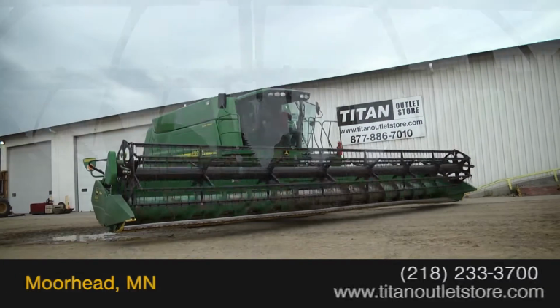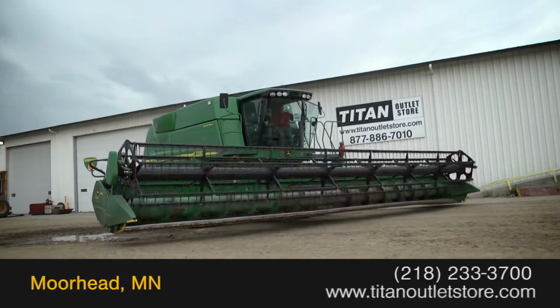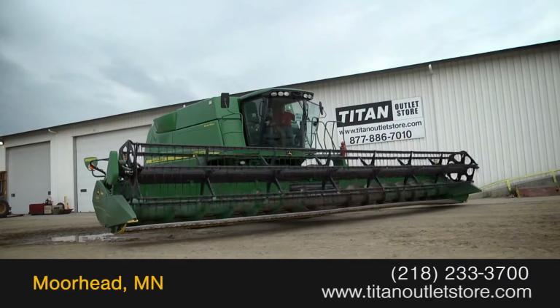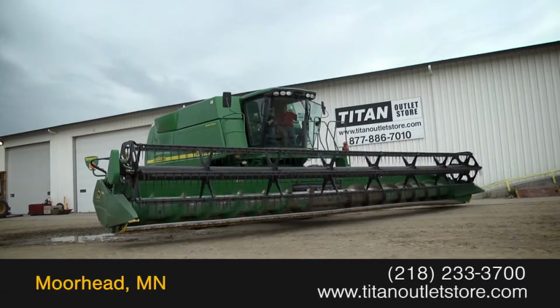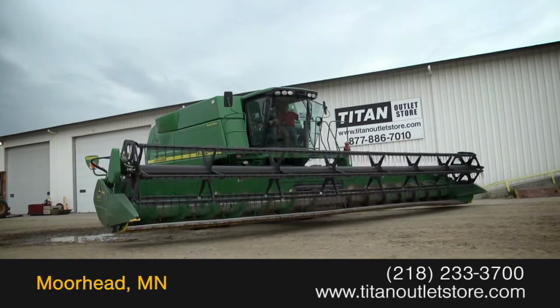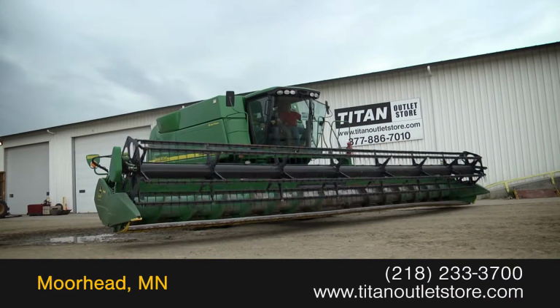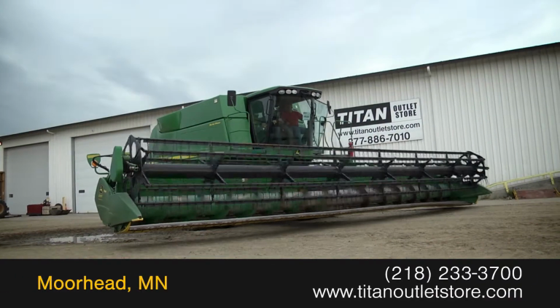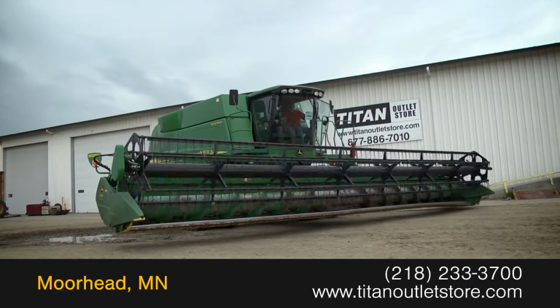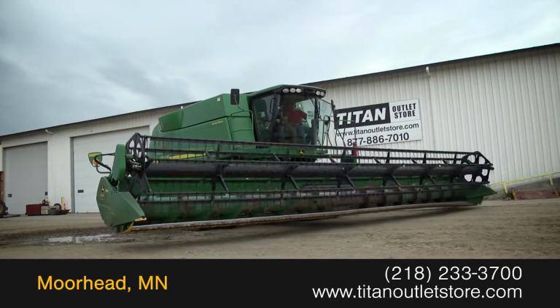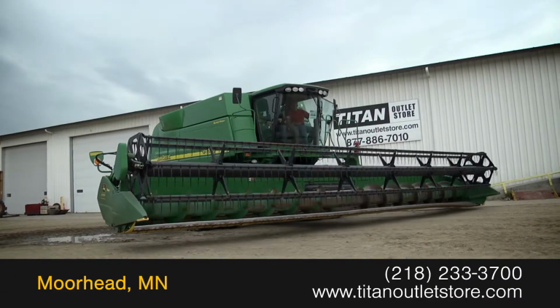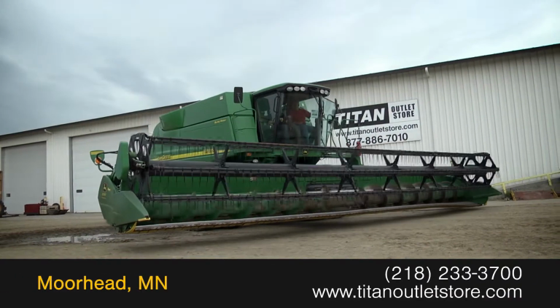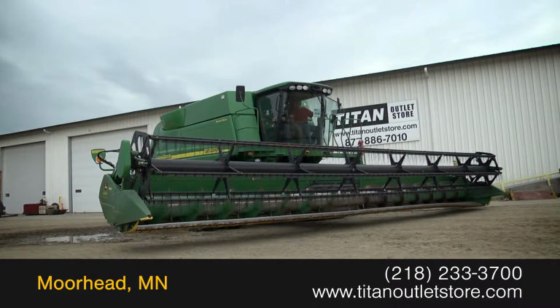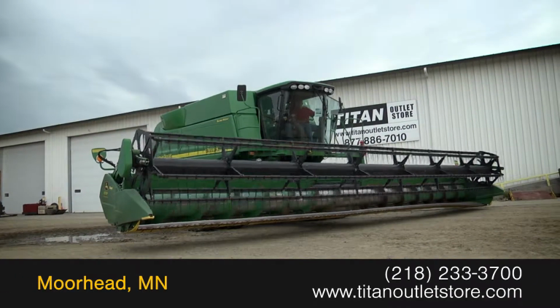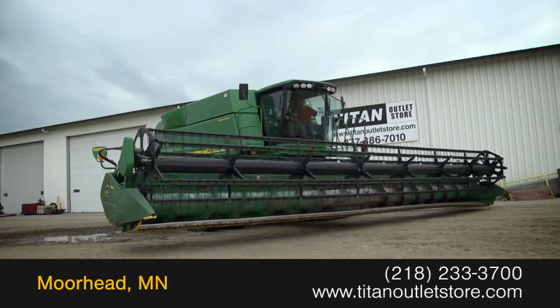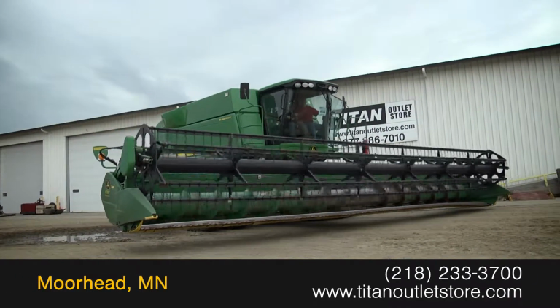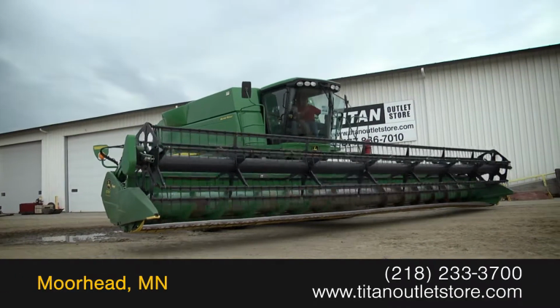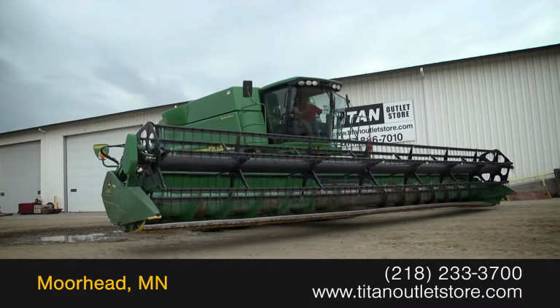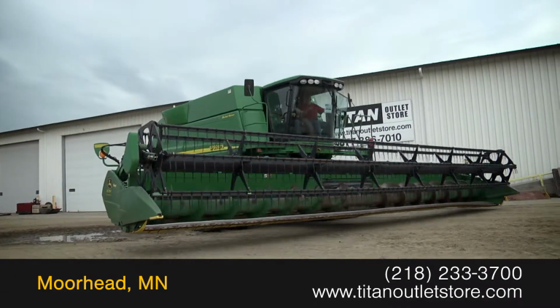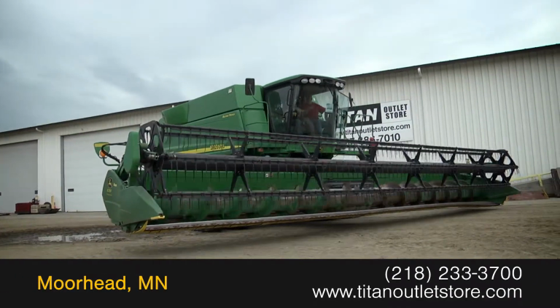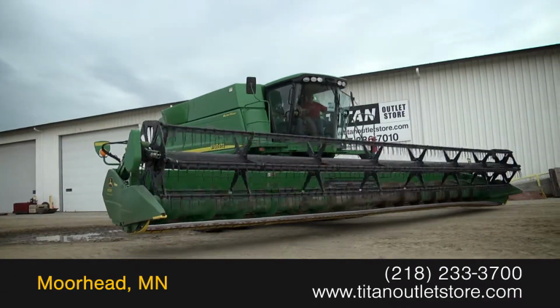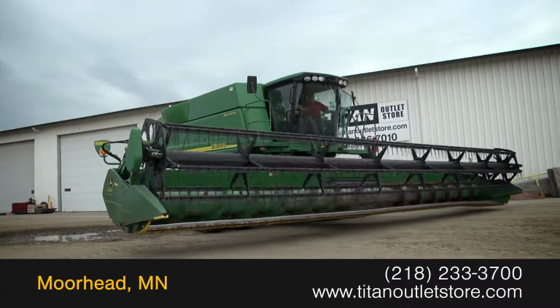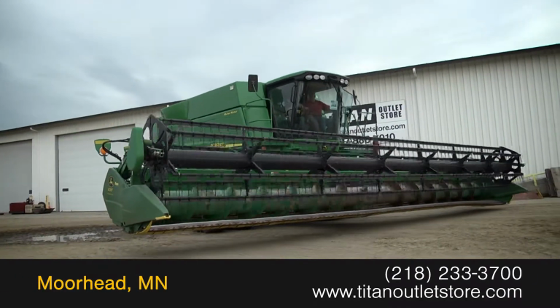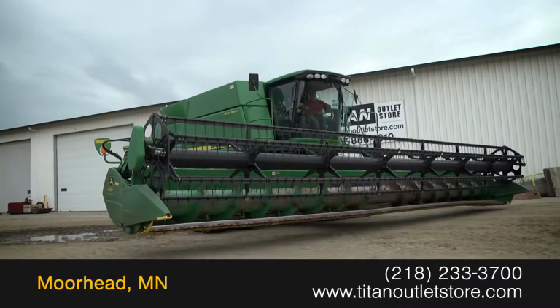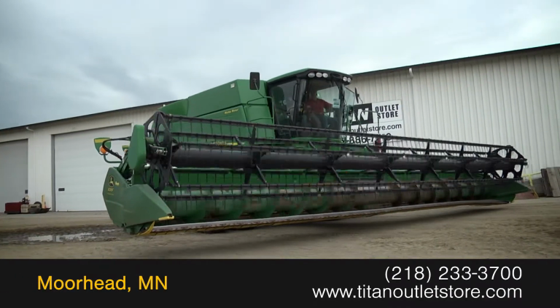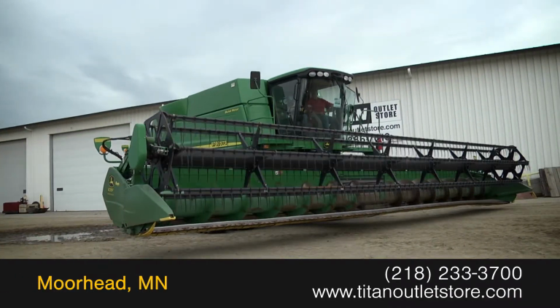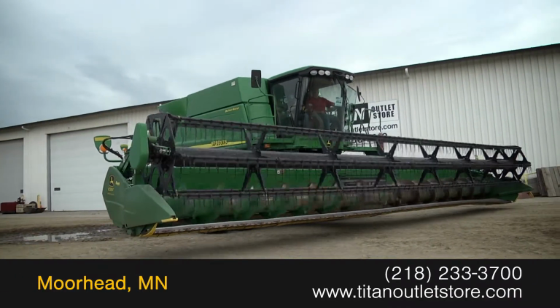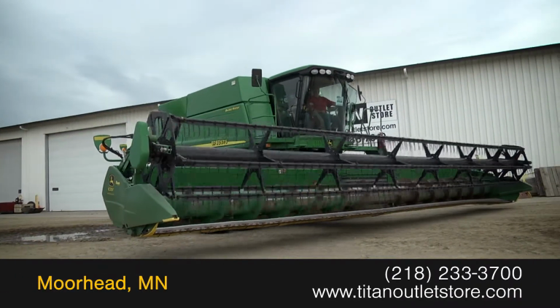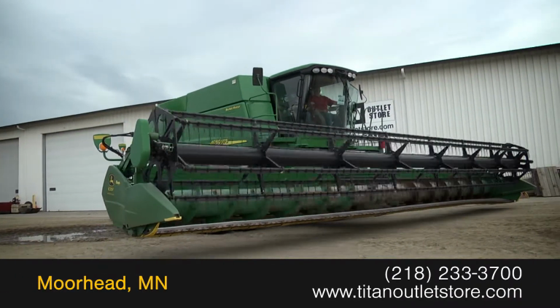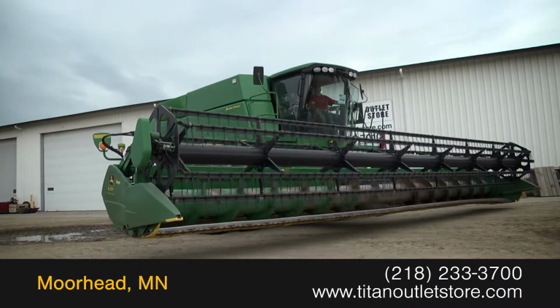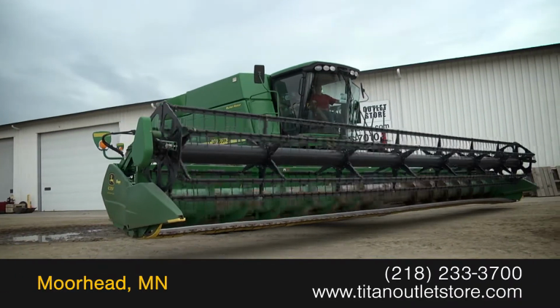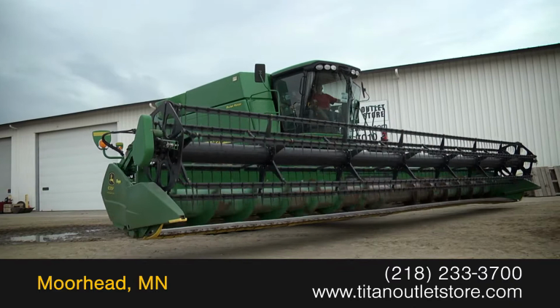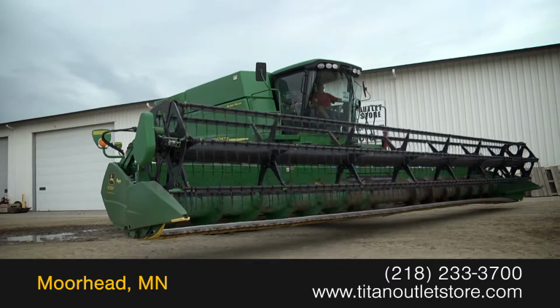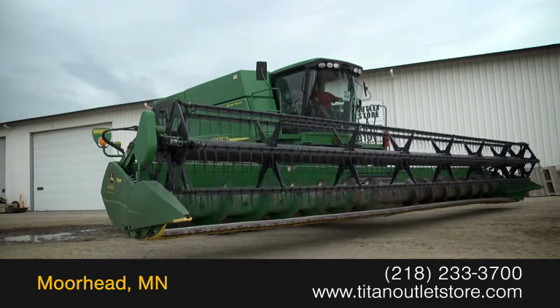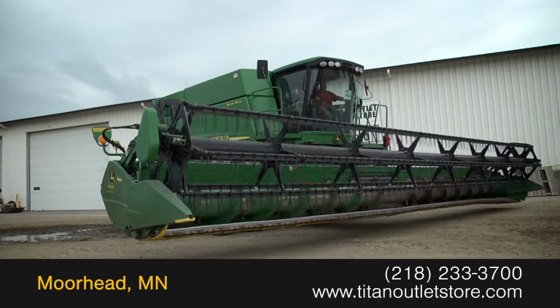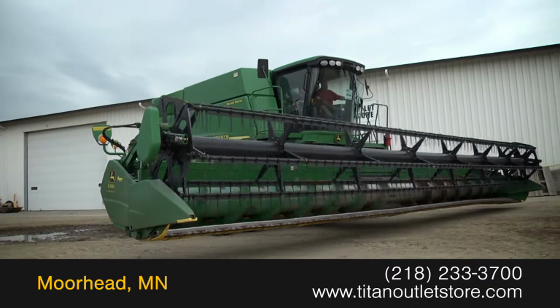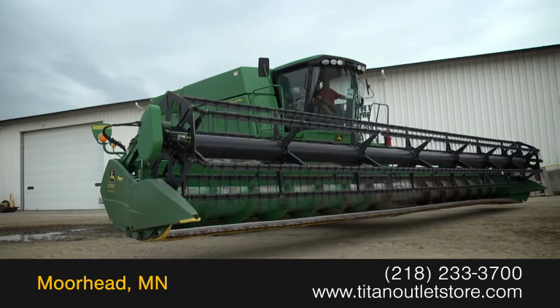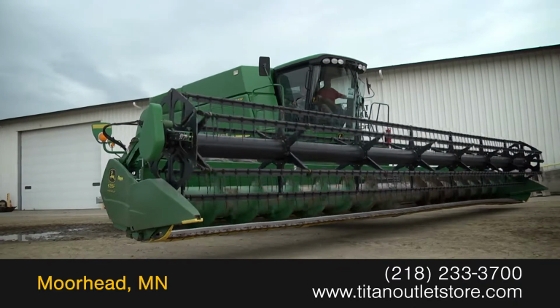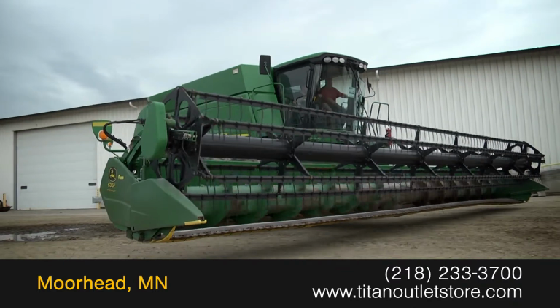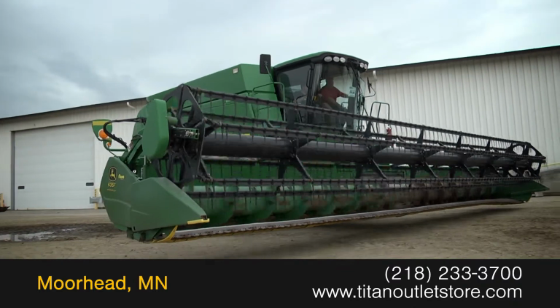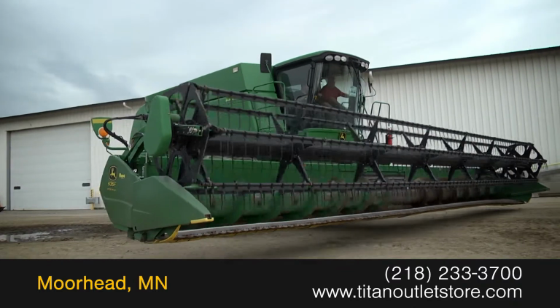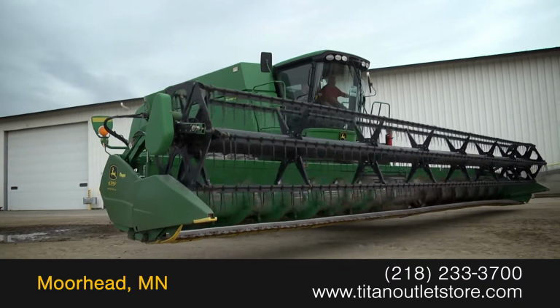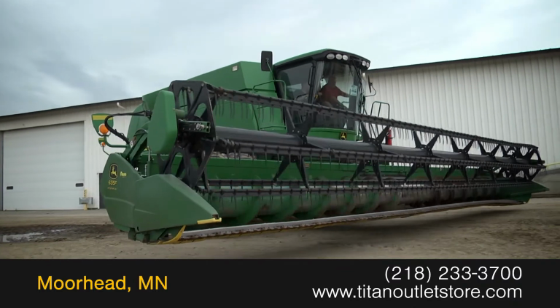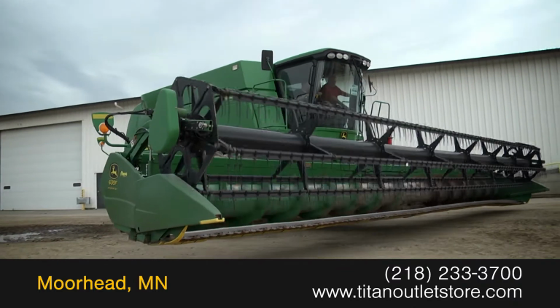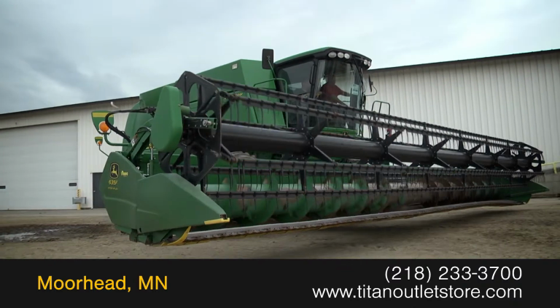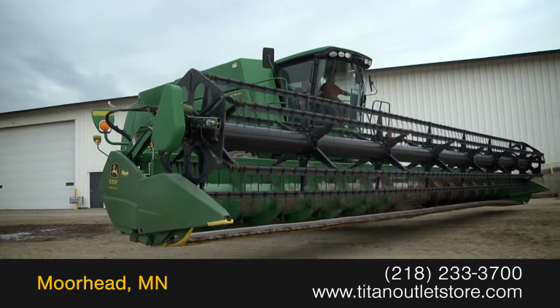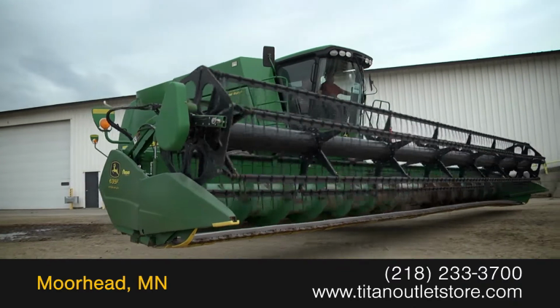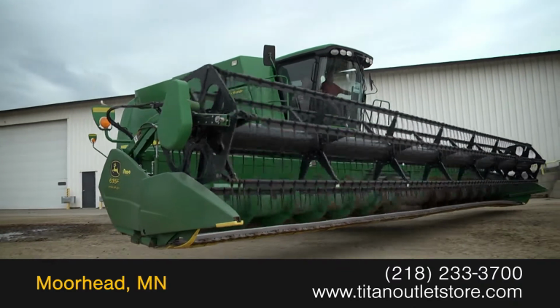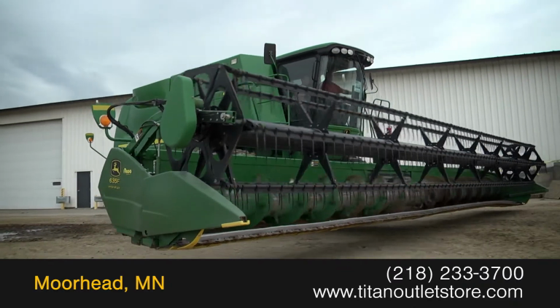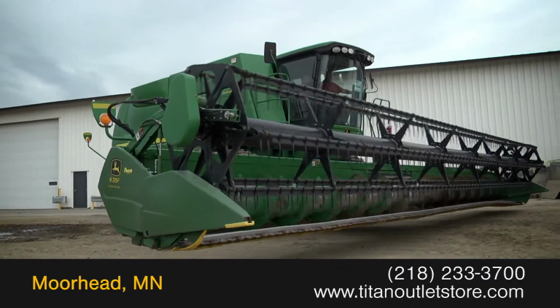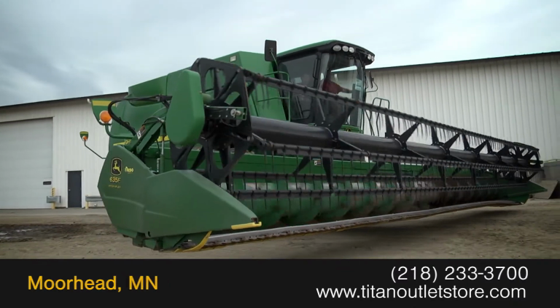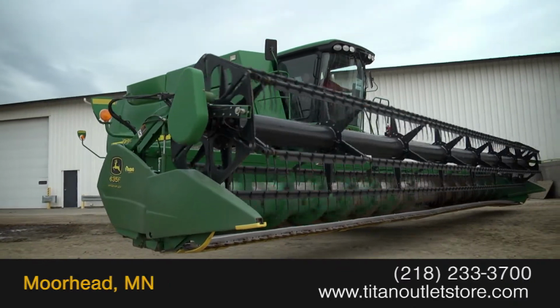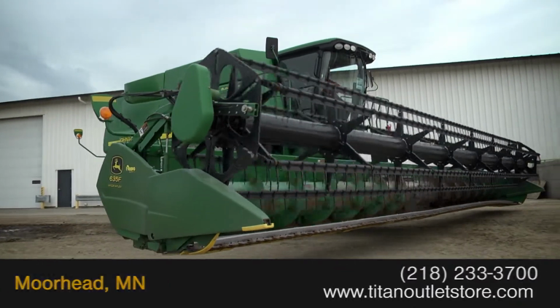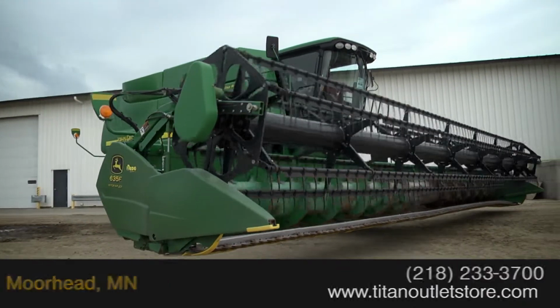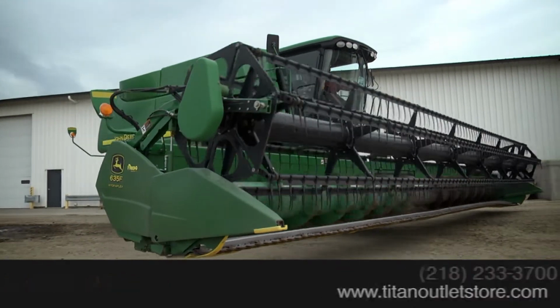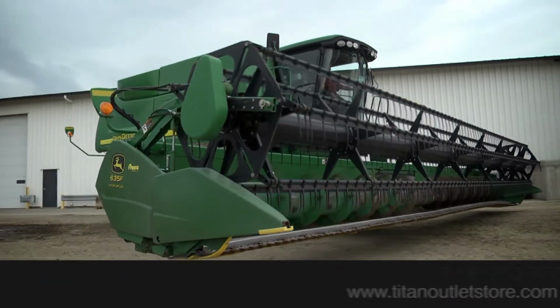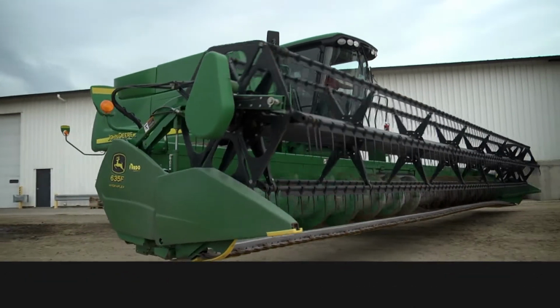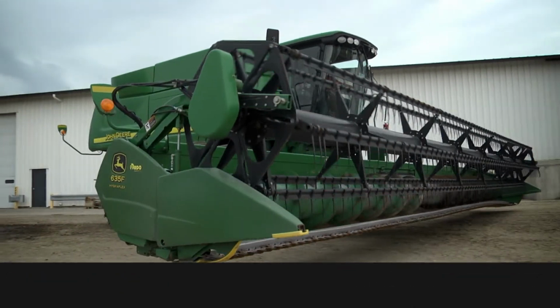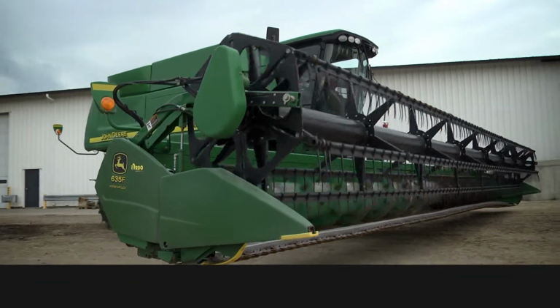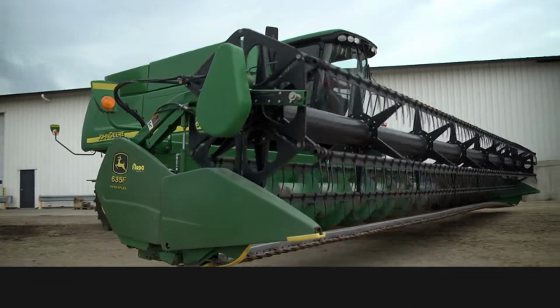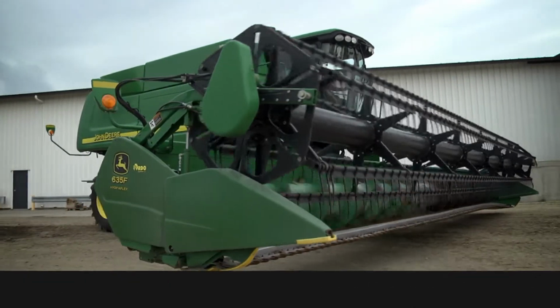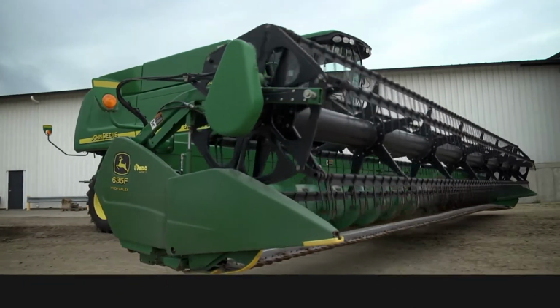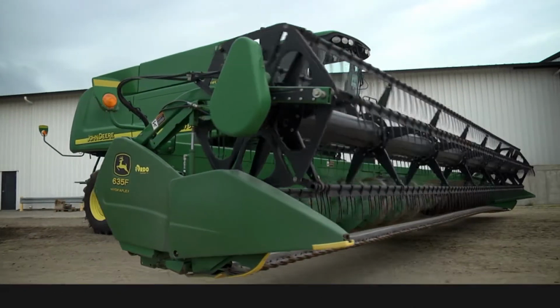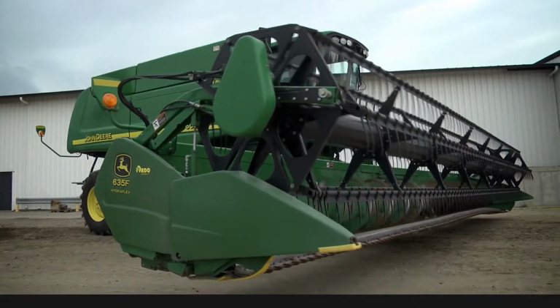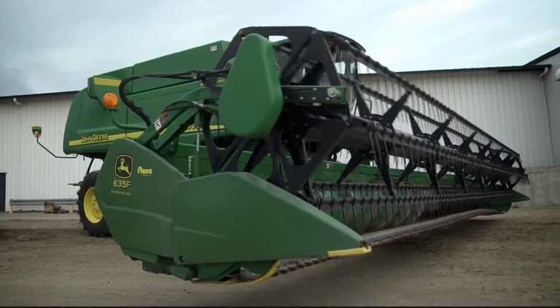For more information on this John Deere 635, contact our sales team at the Titan Outlet Store.